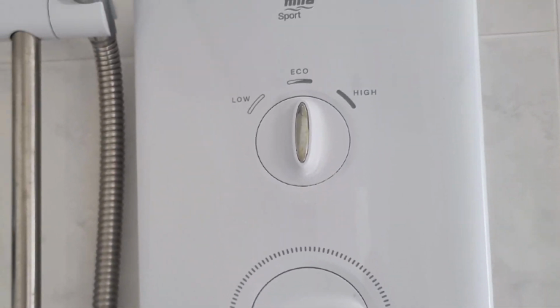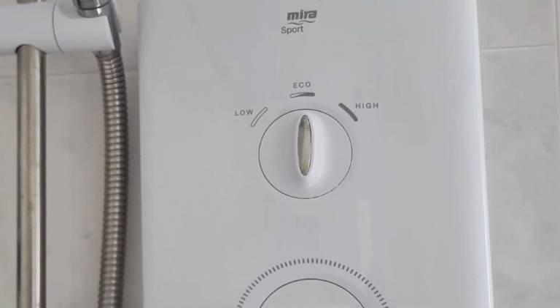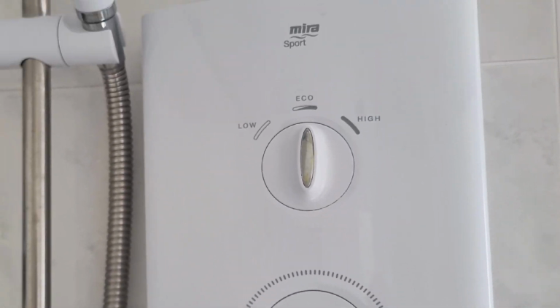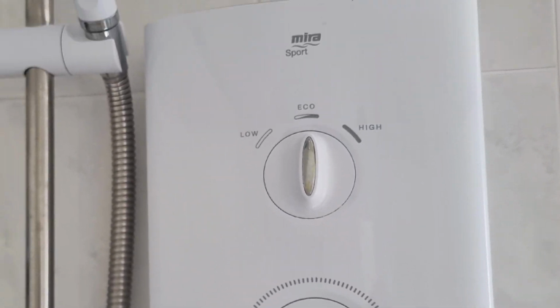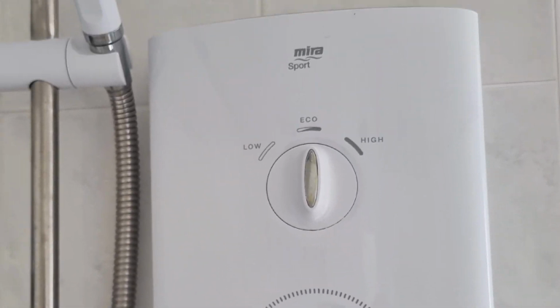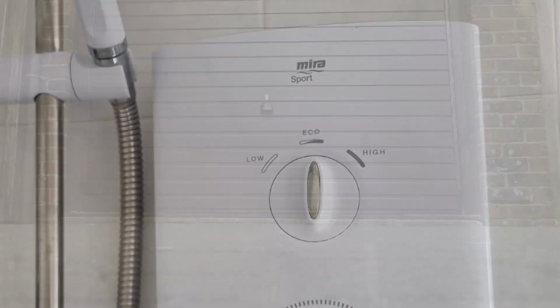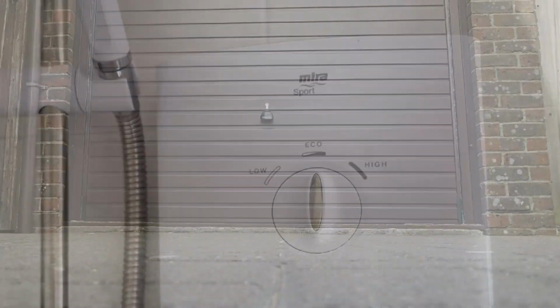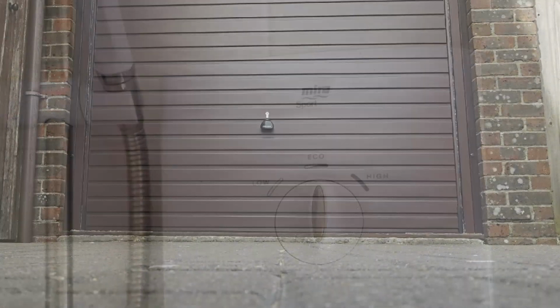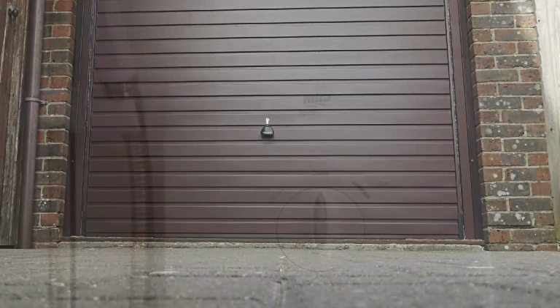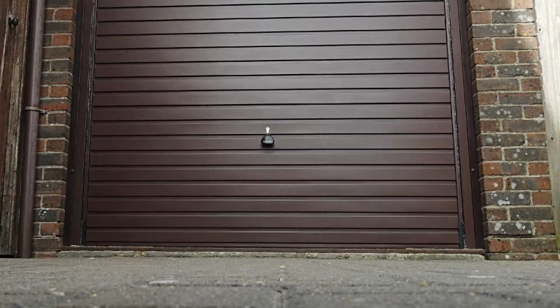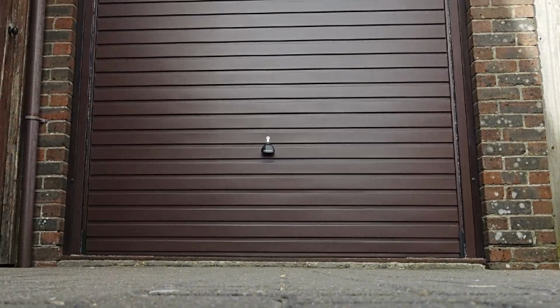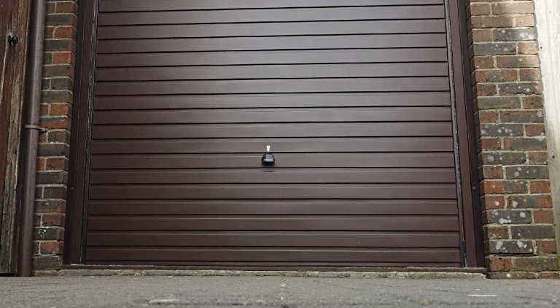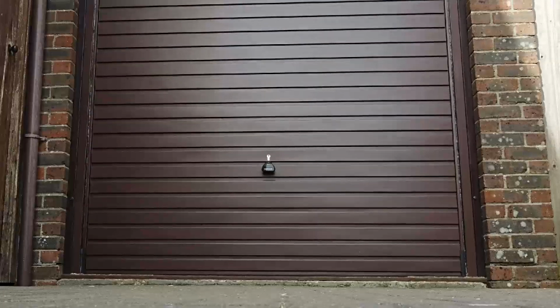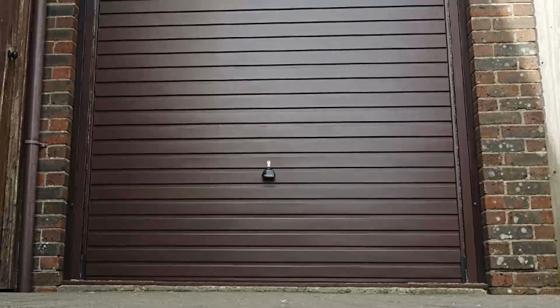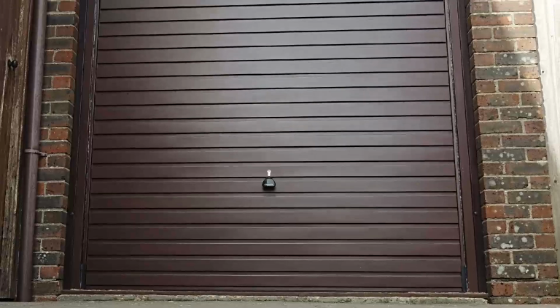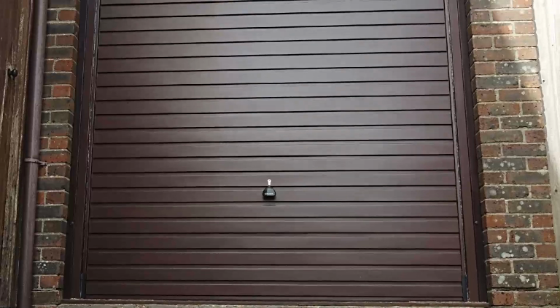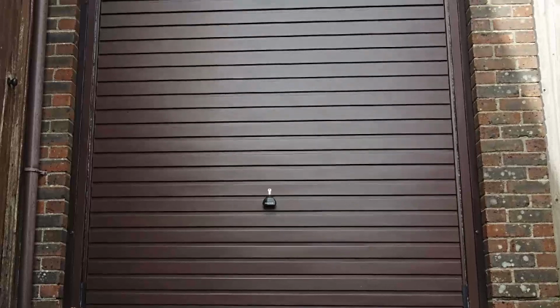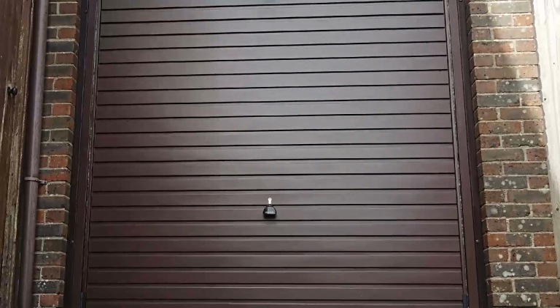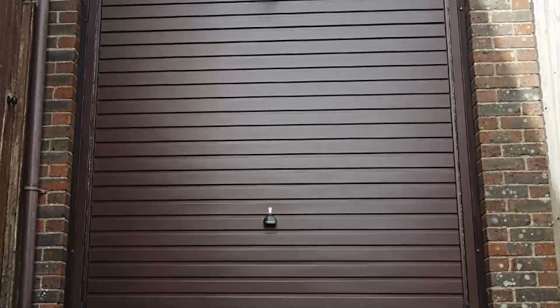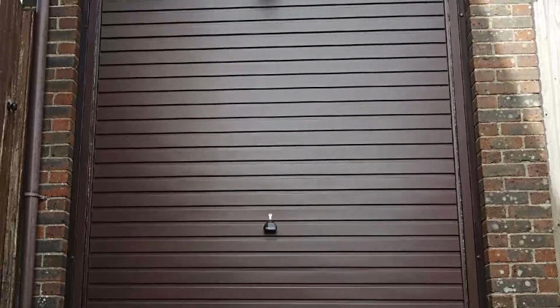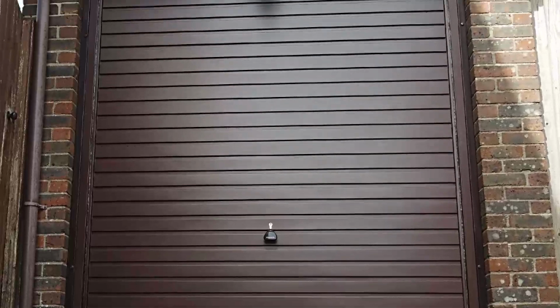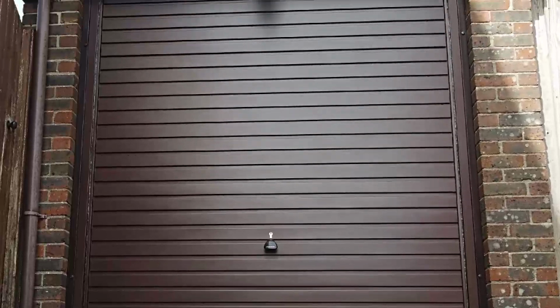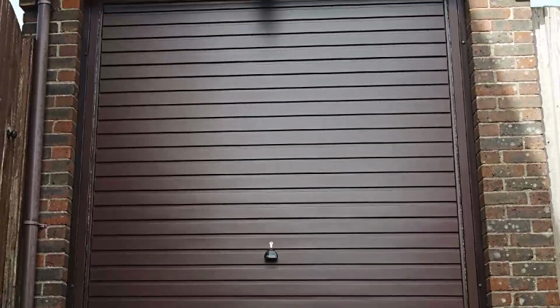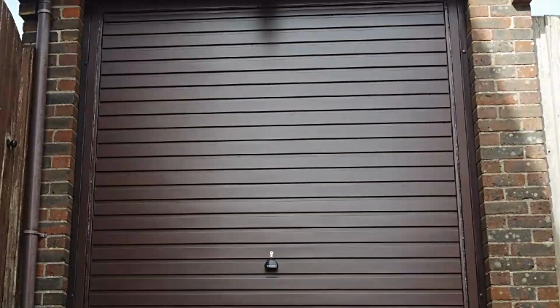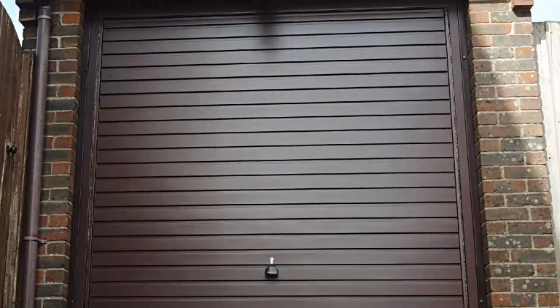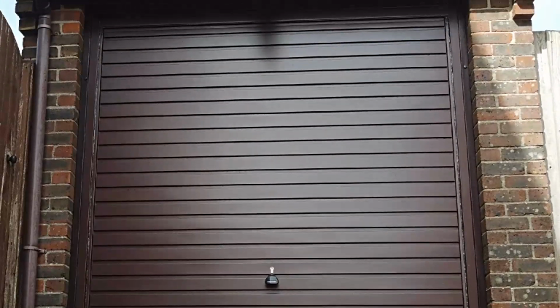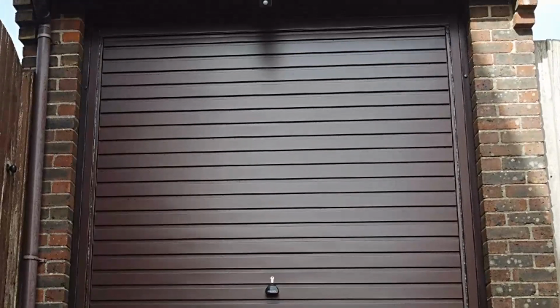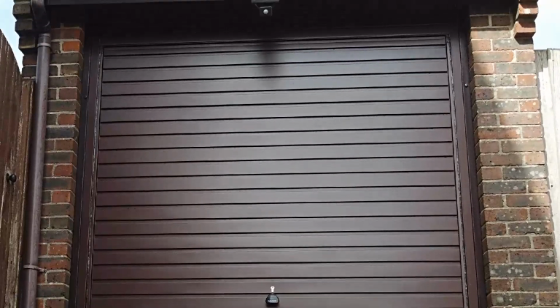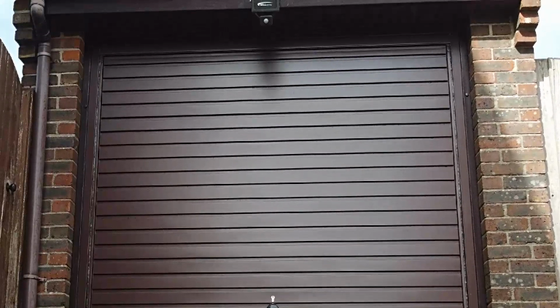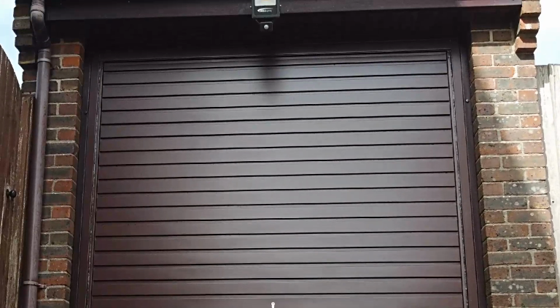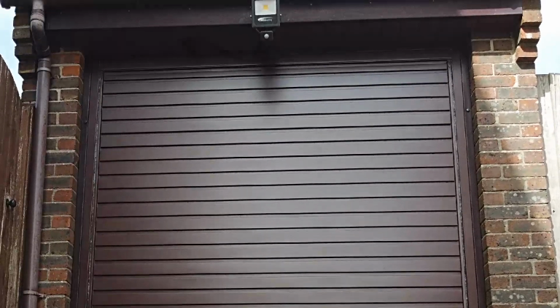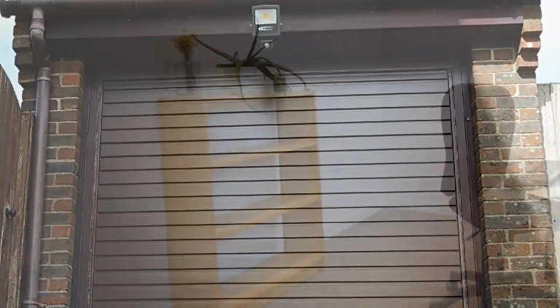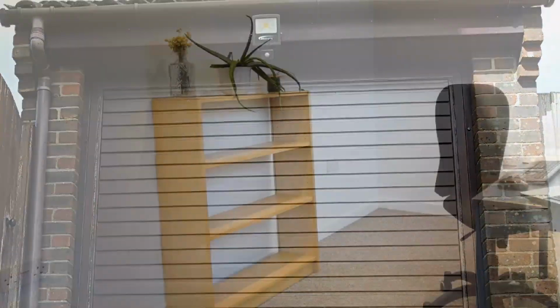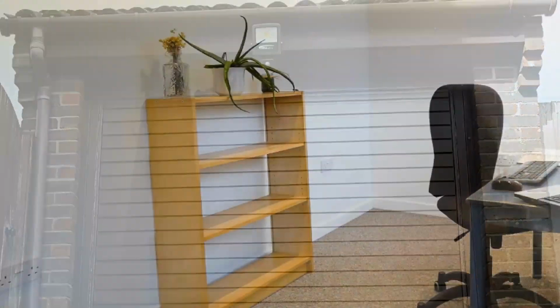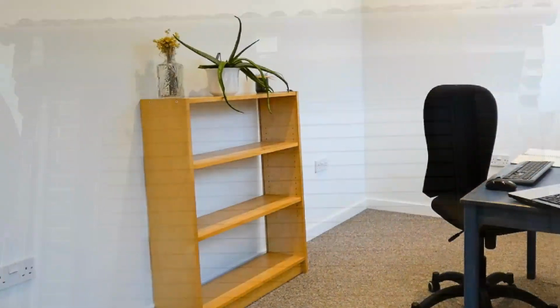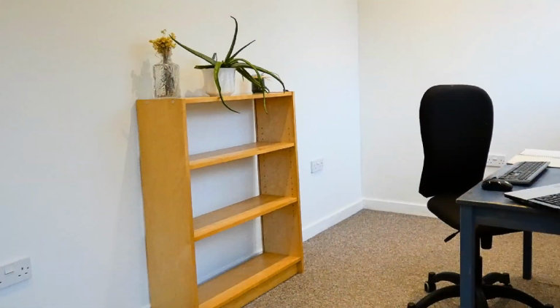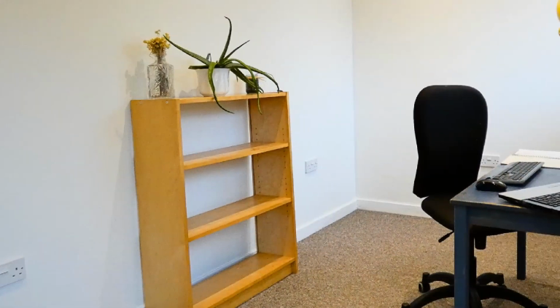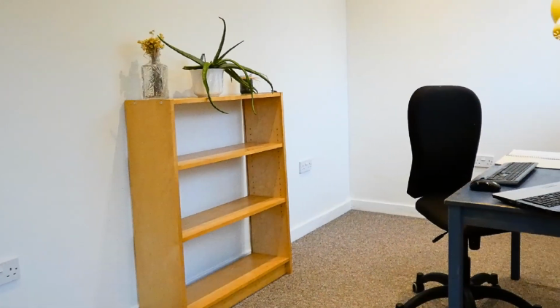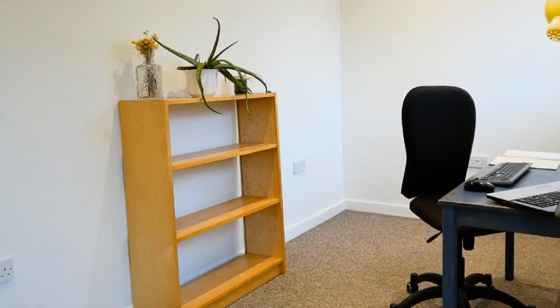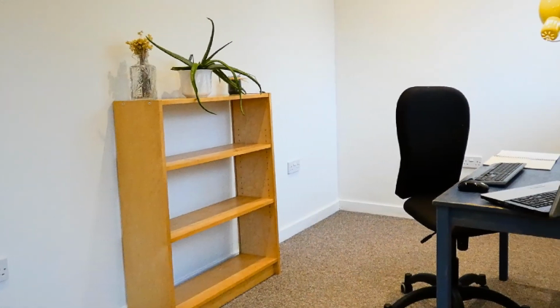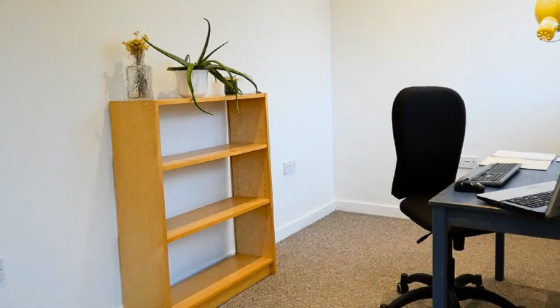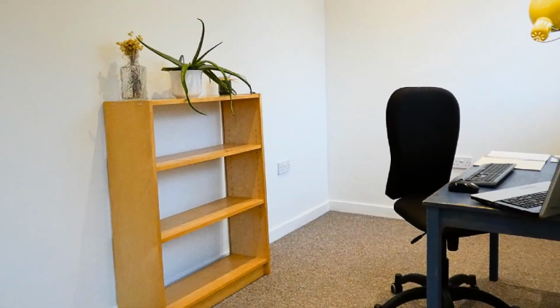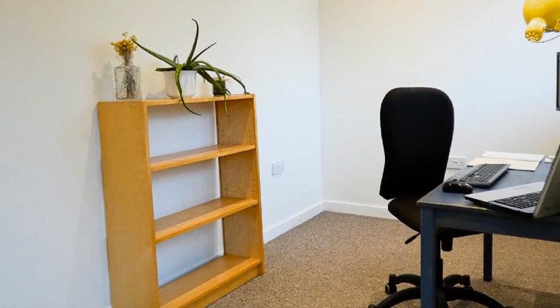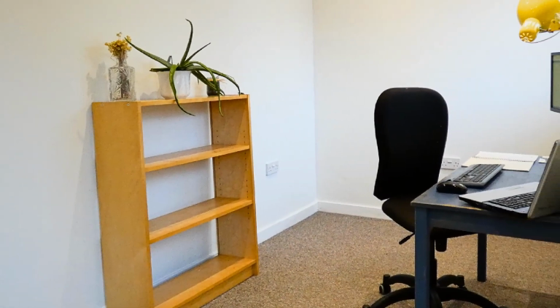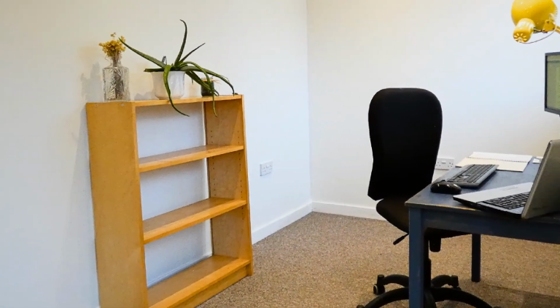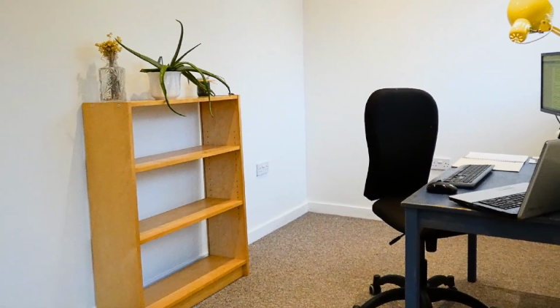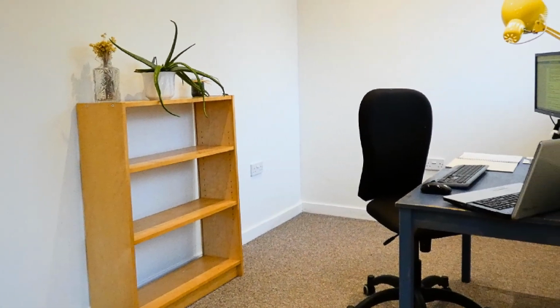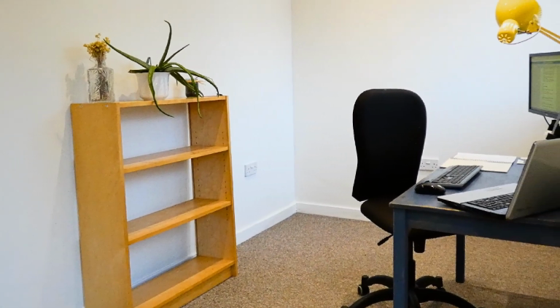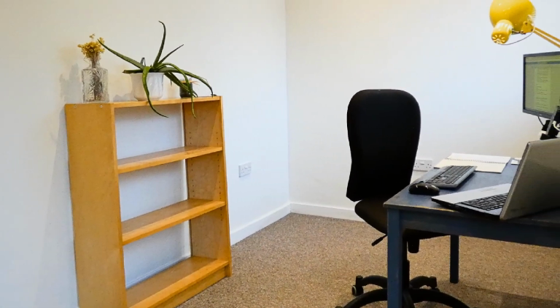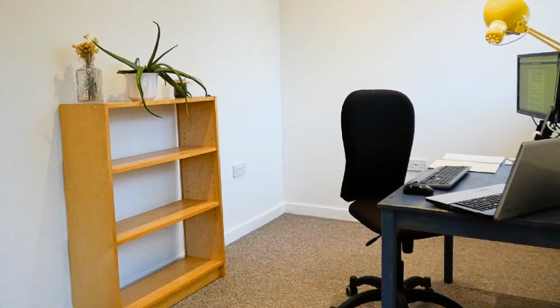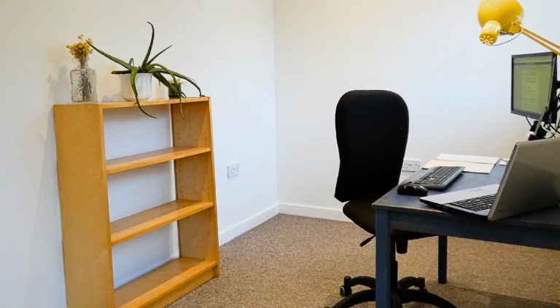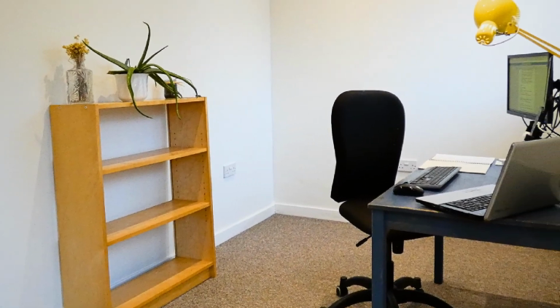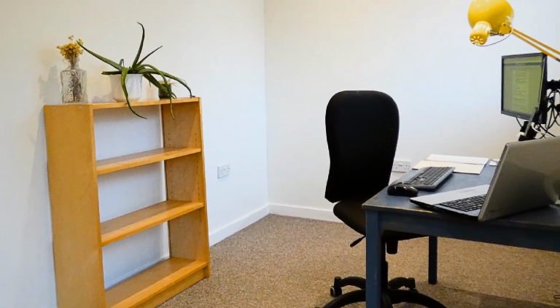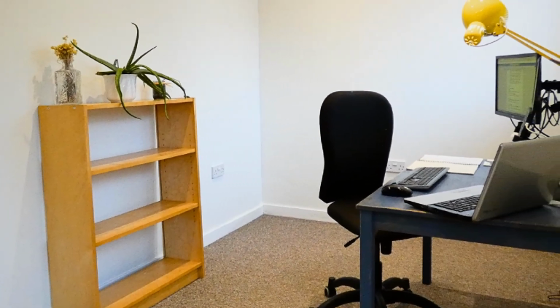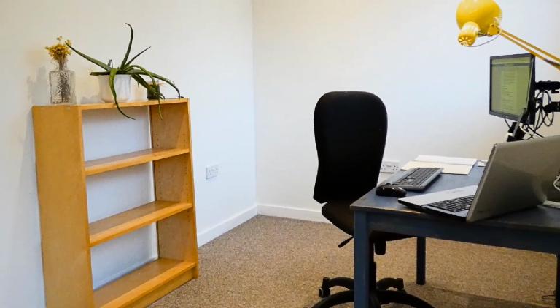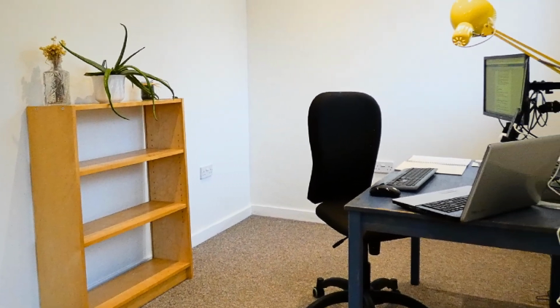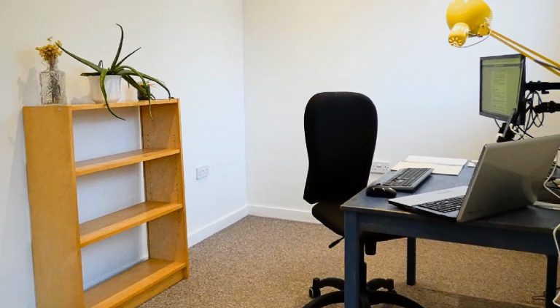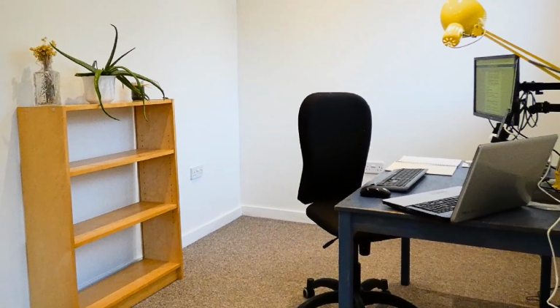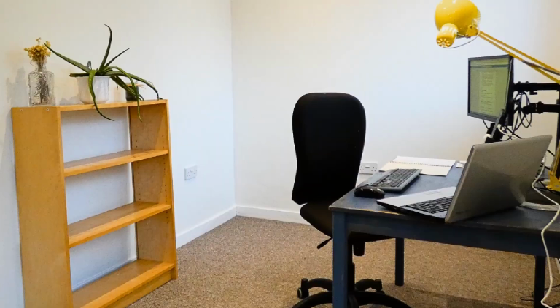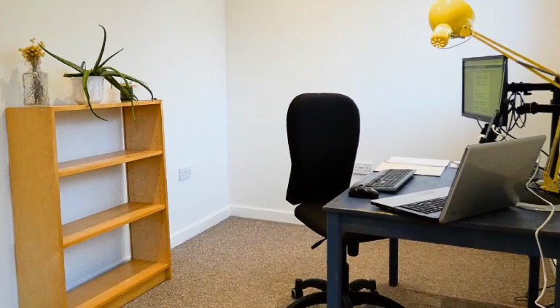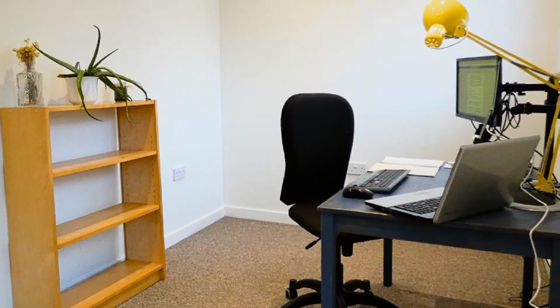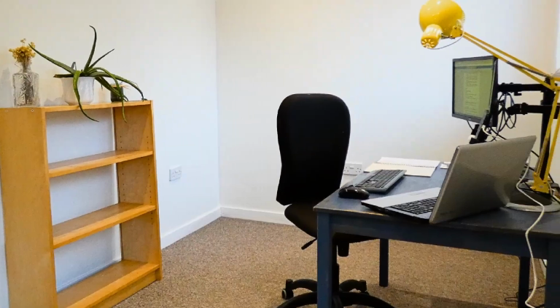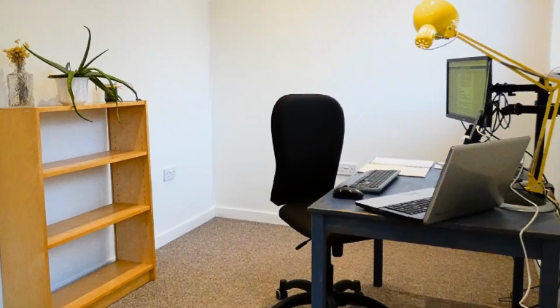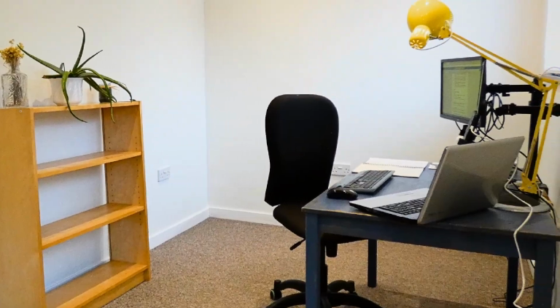Don't be fooled by this innocent-looking garage door — behind it sits a fully insulated home office.